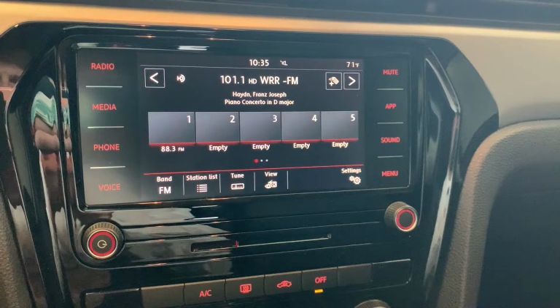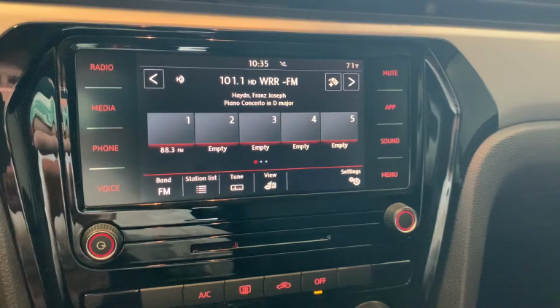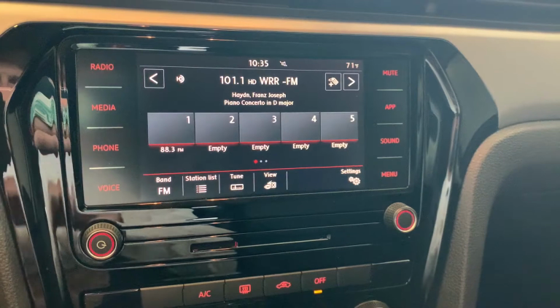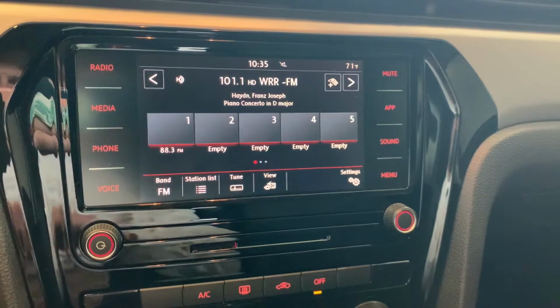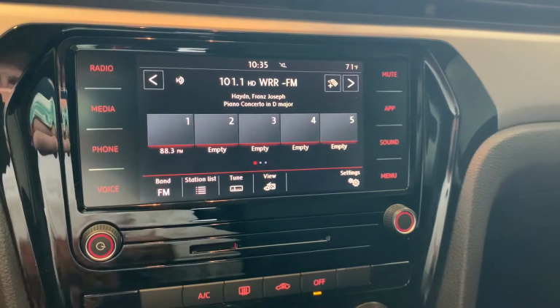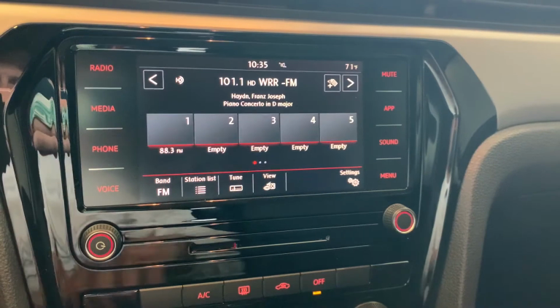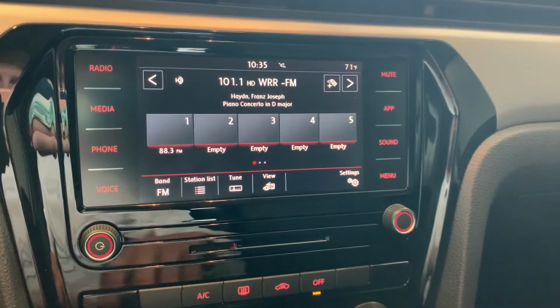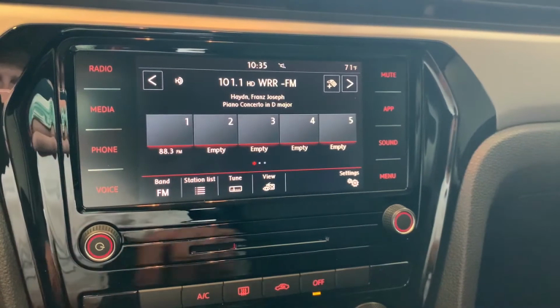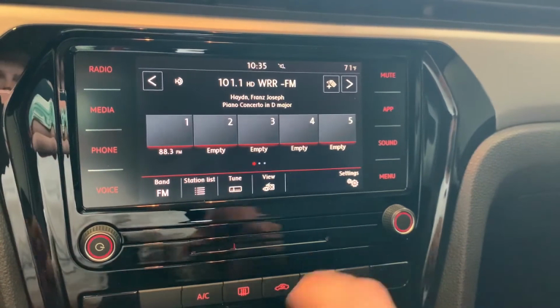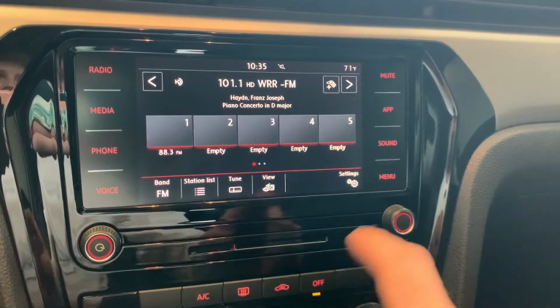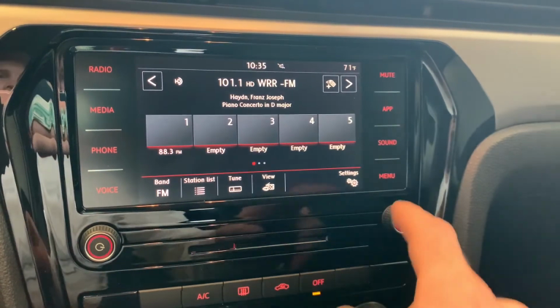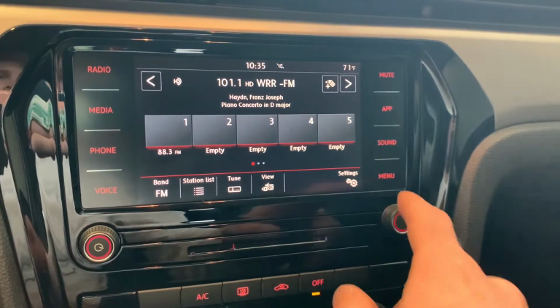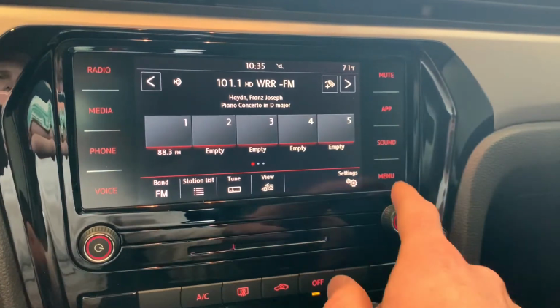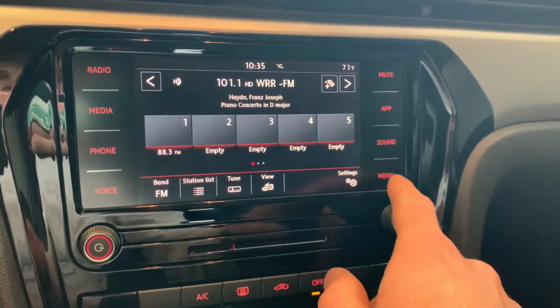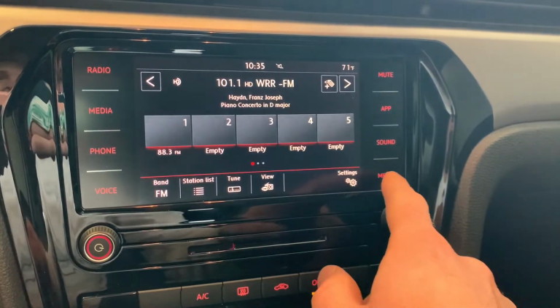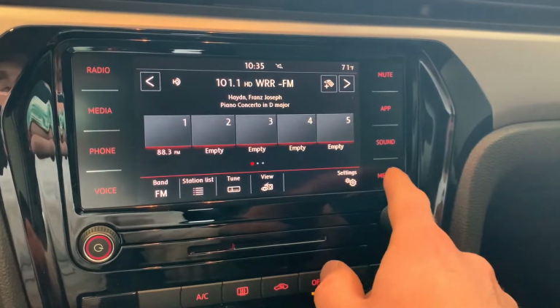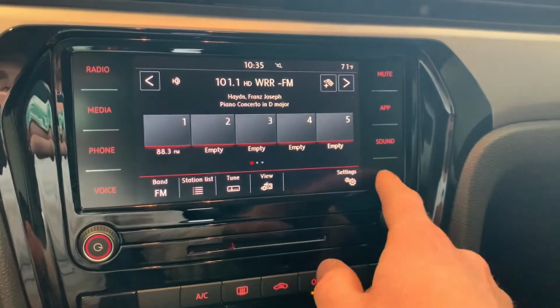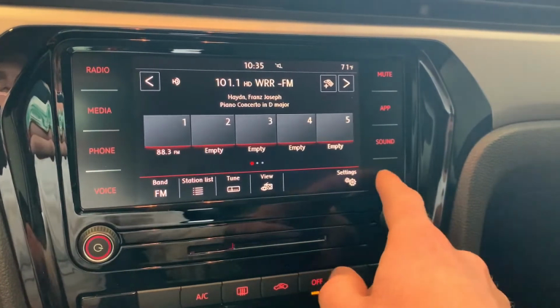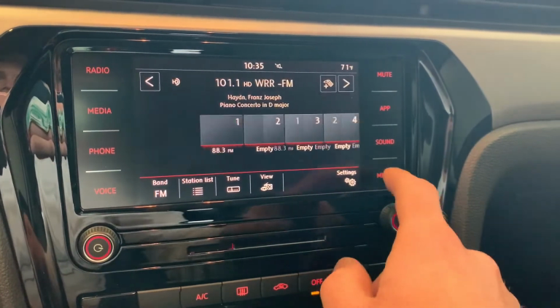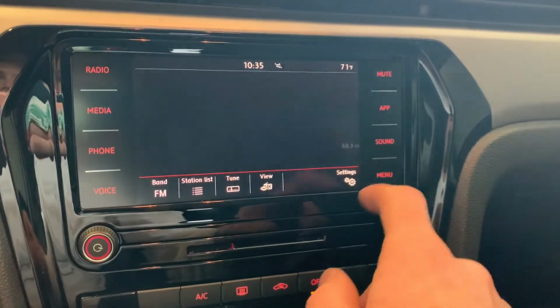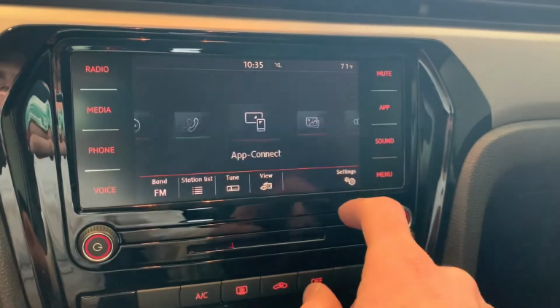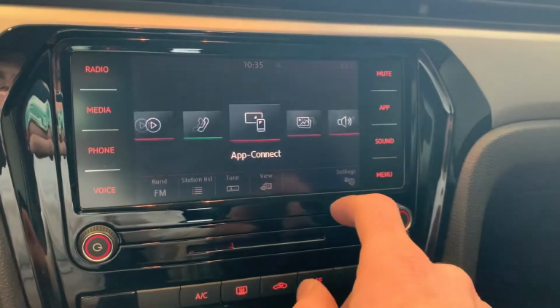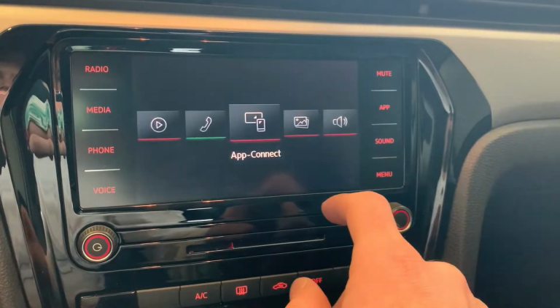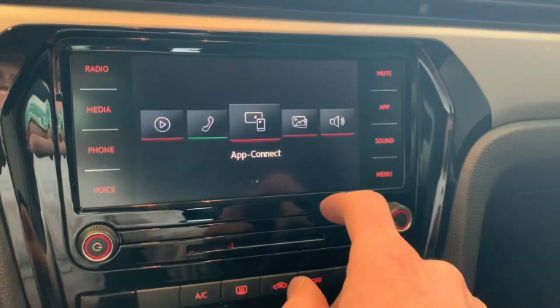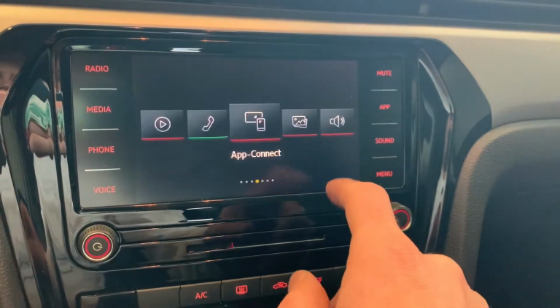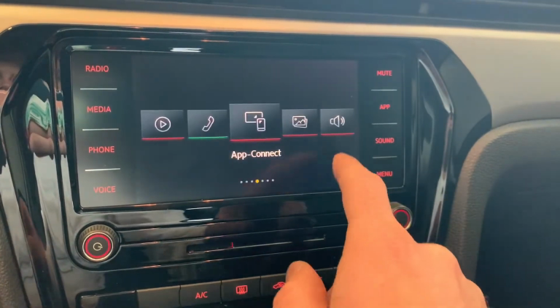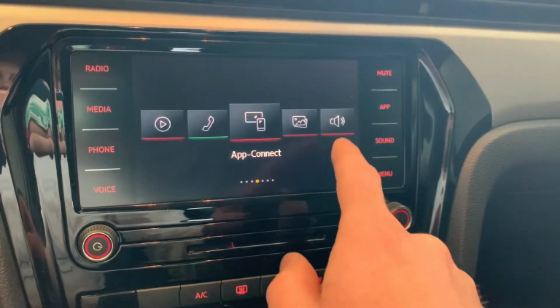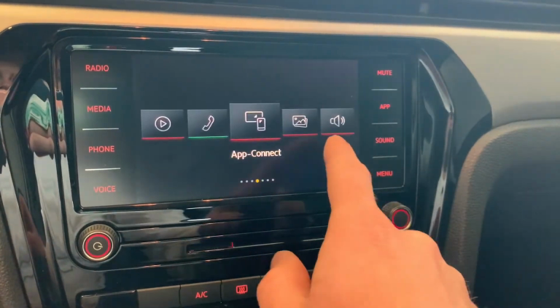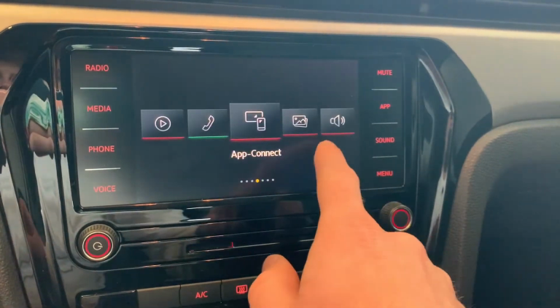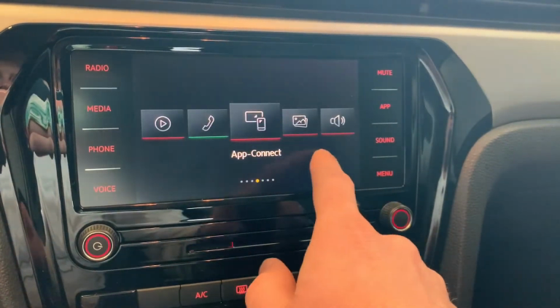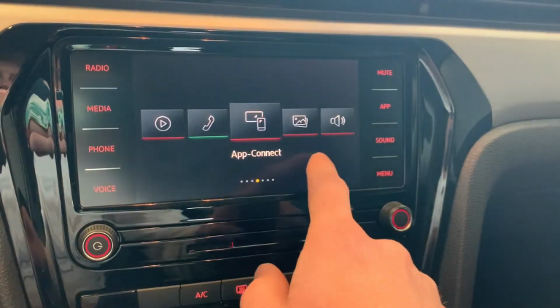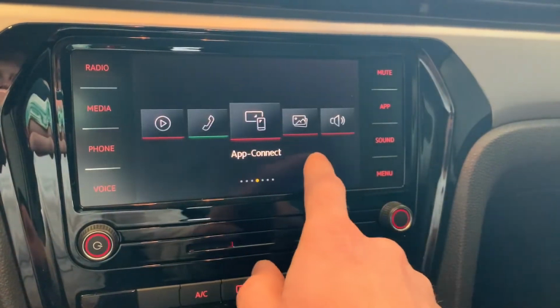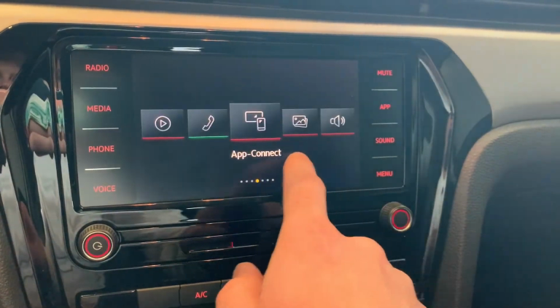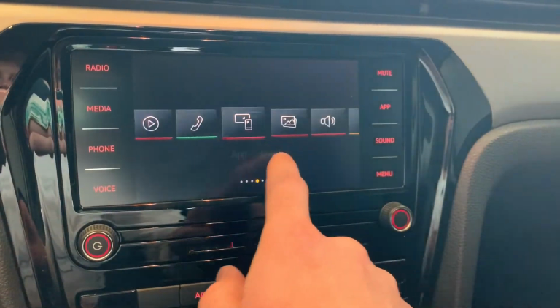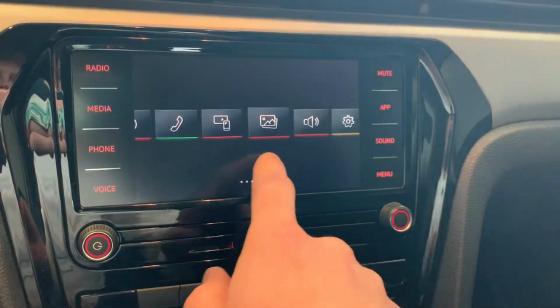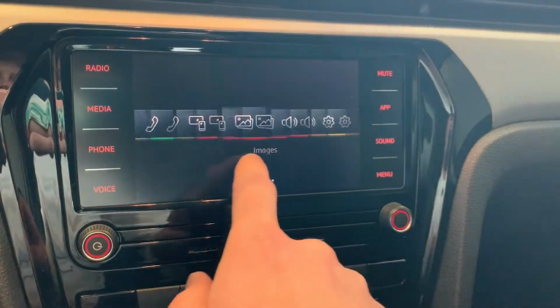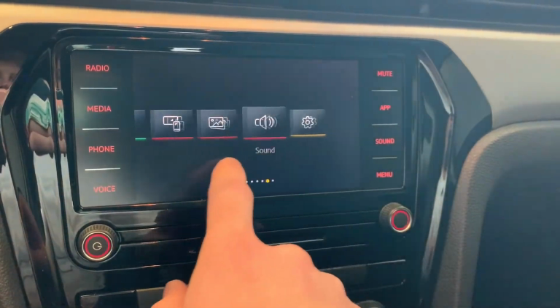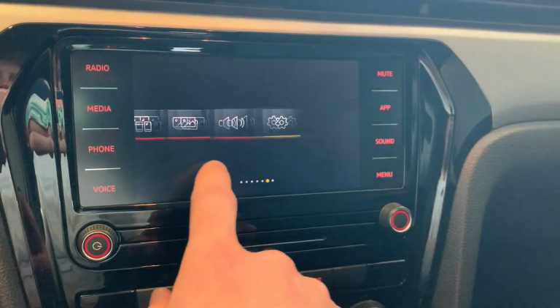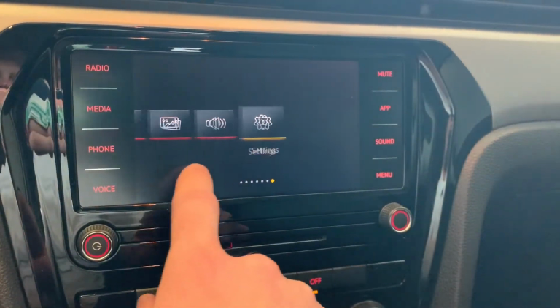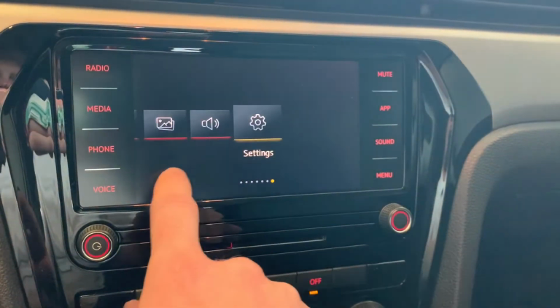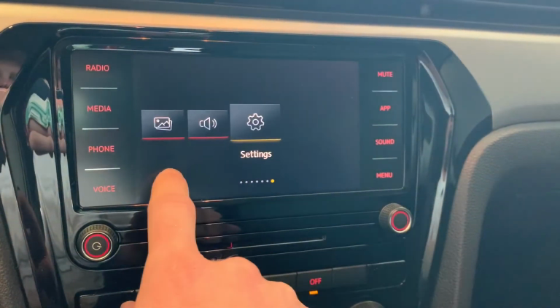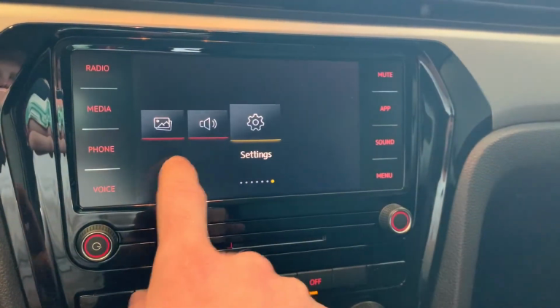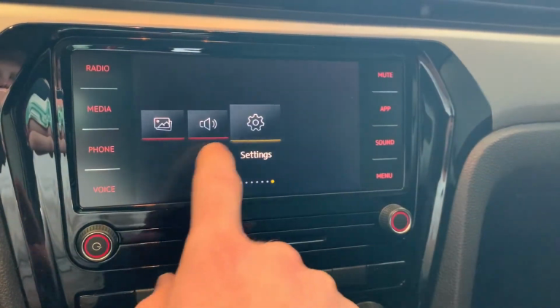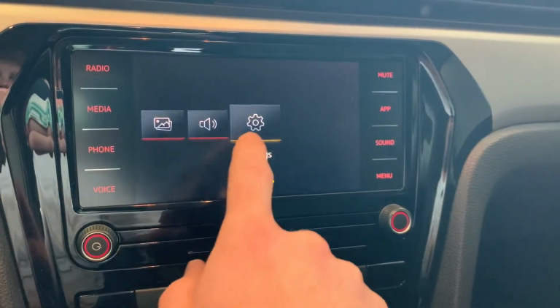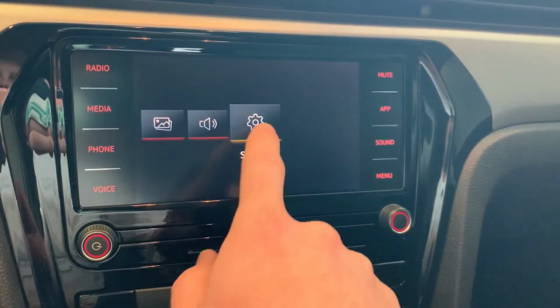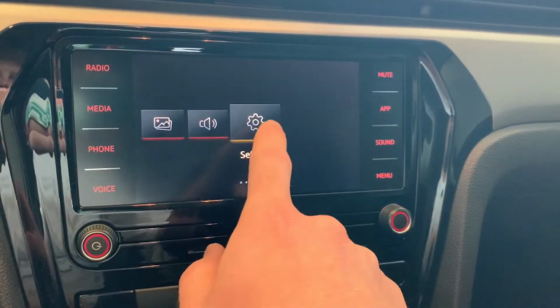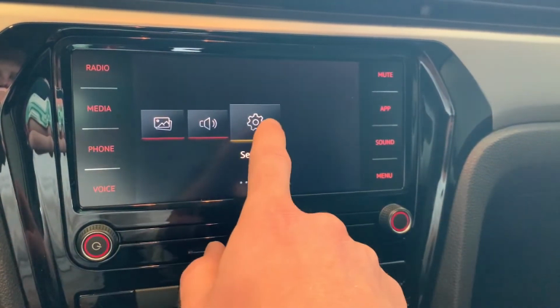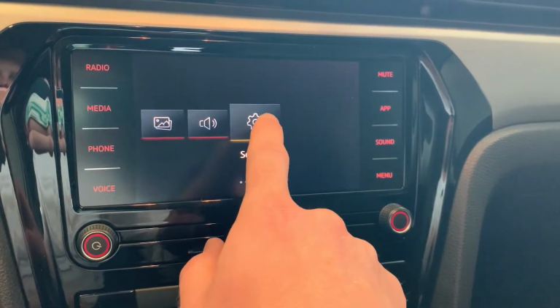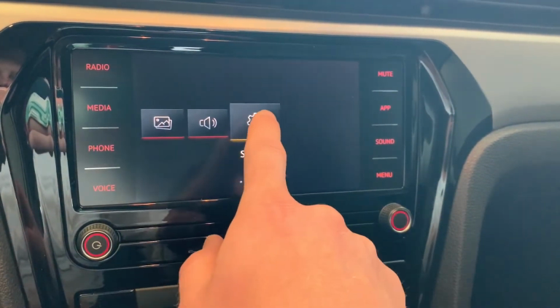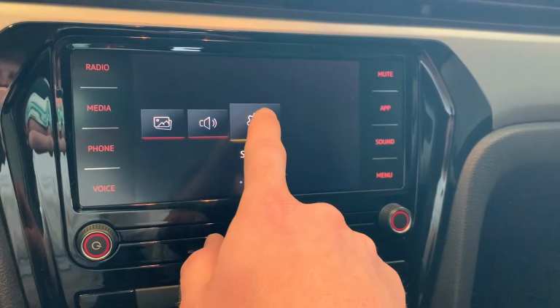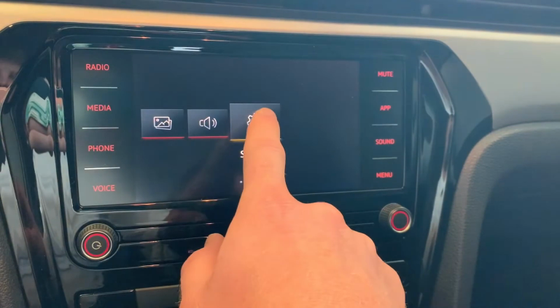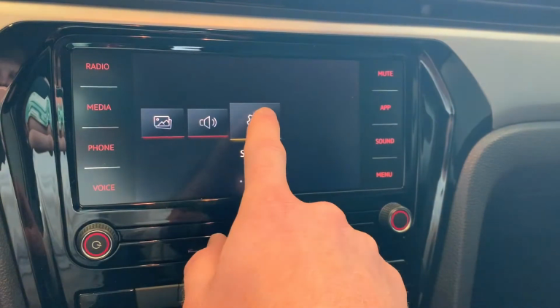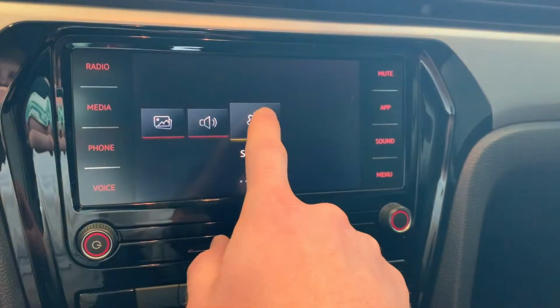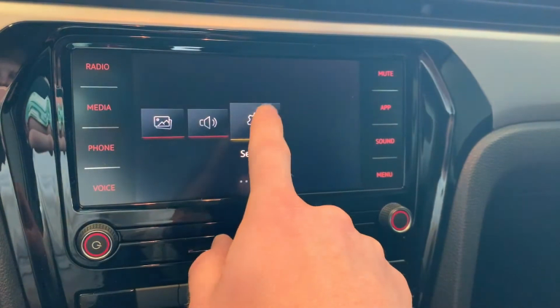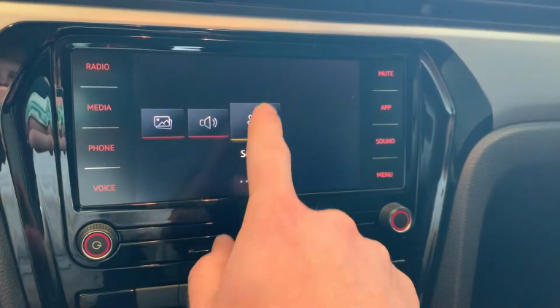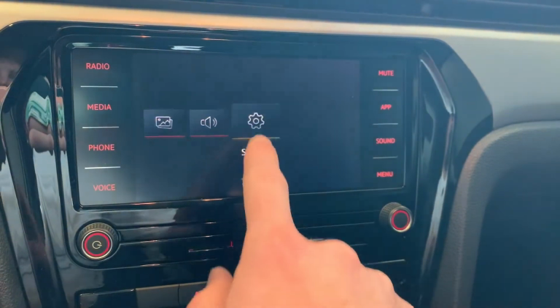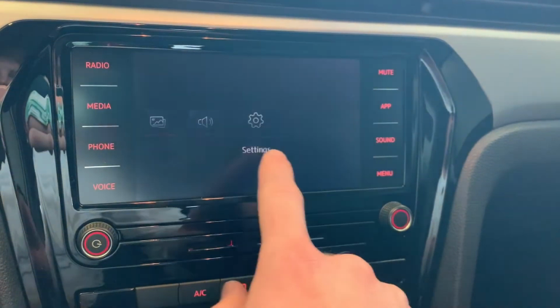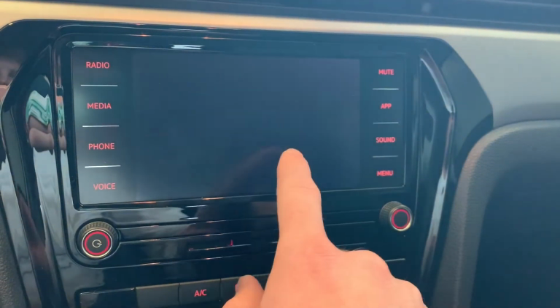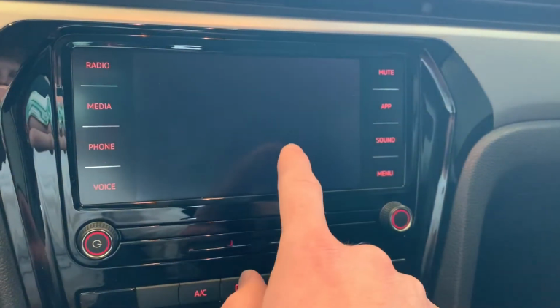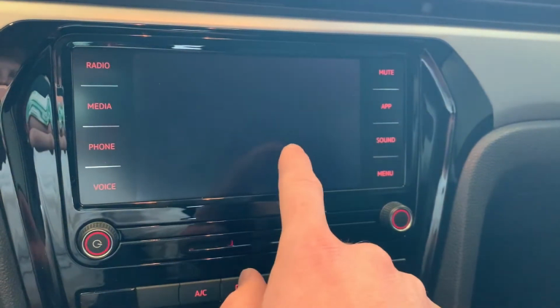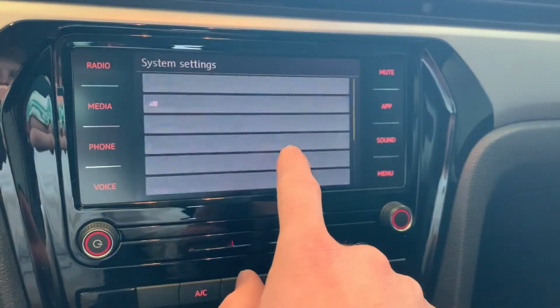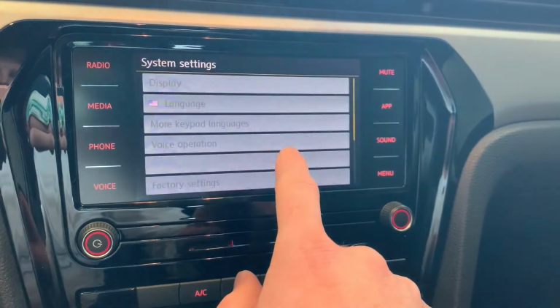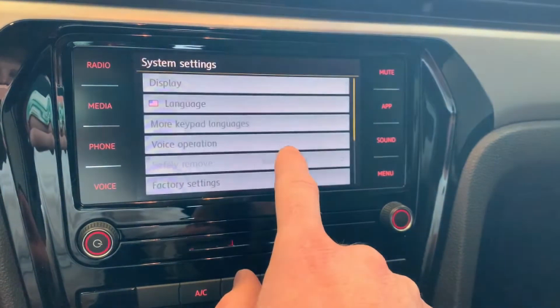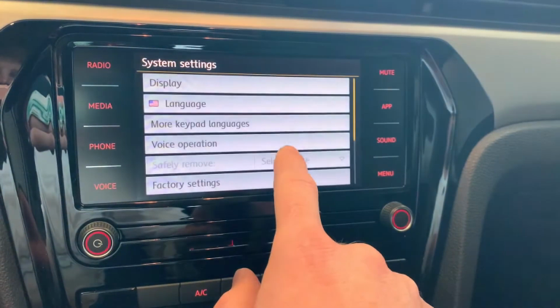Welcome to Tutorial Tuesdays. We're going to start off with a Bluetooth pairing and then move into the Apple CarPlay setup.